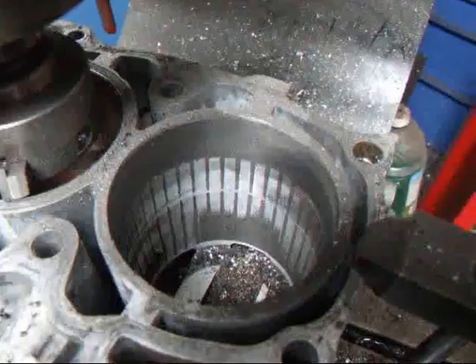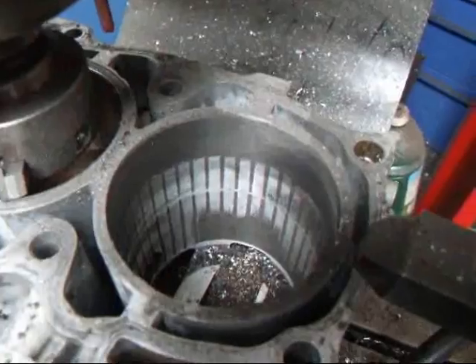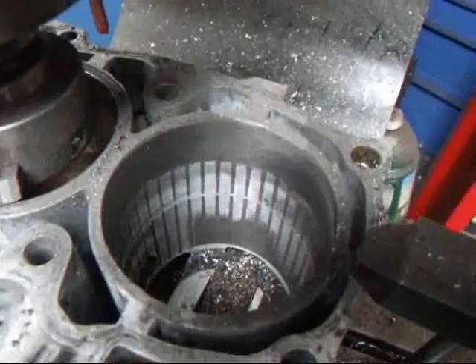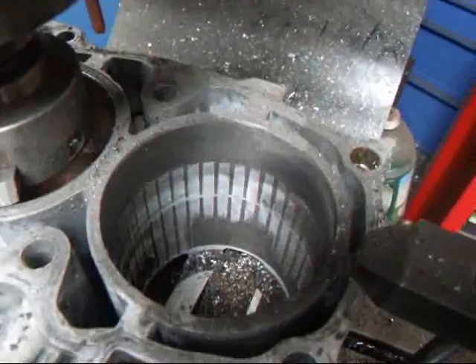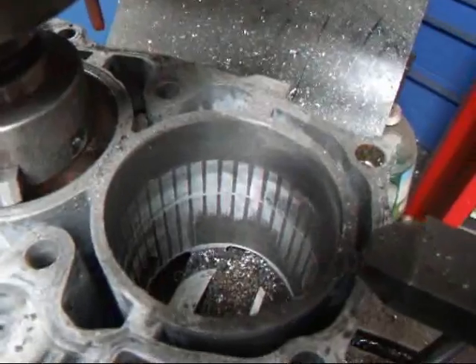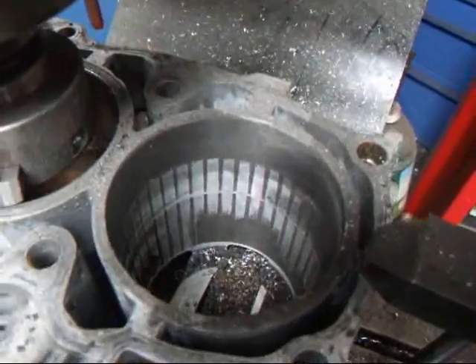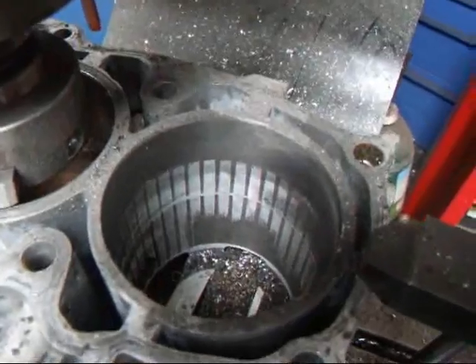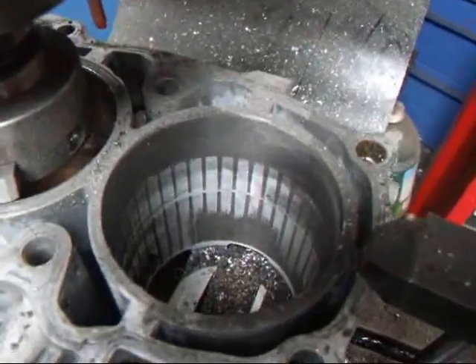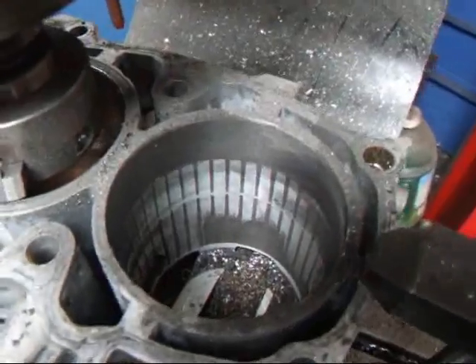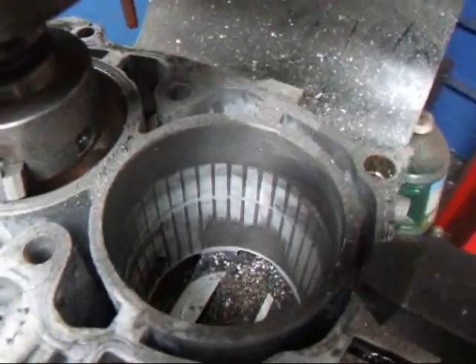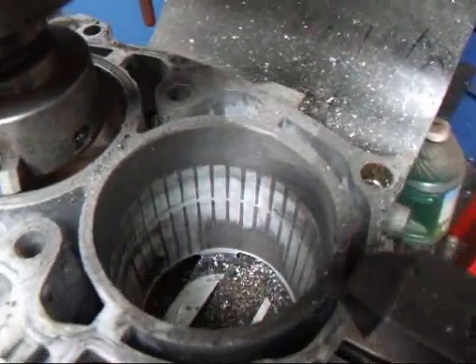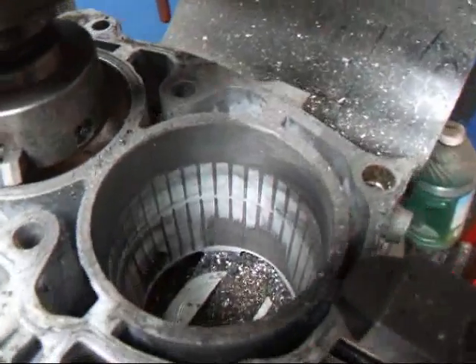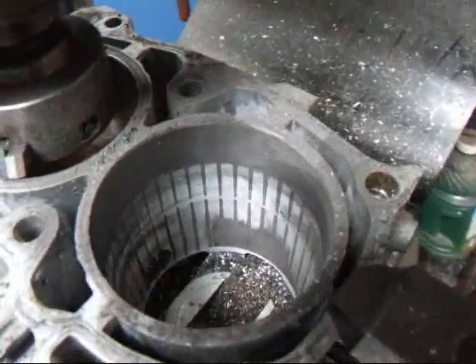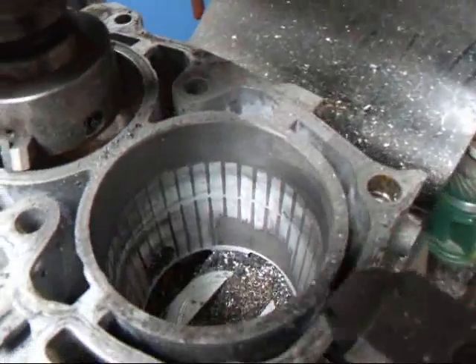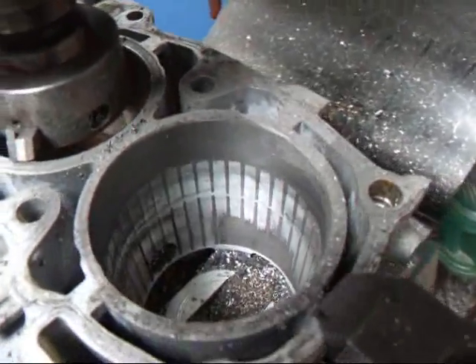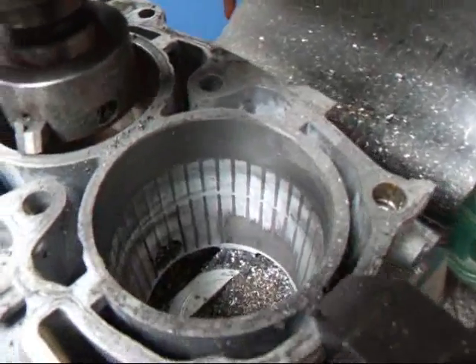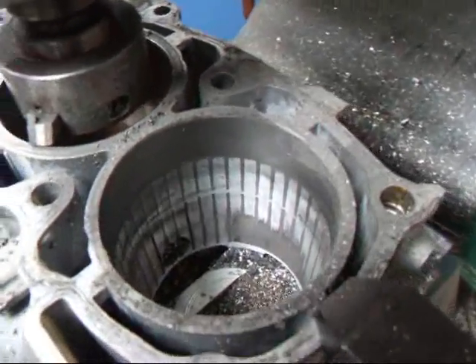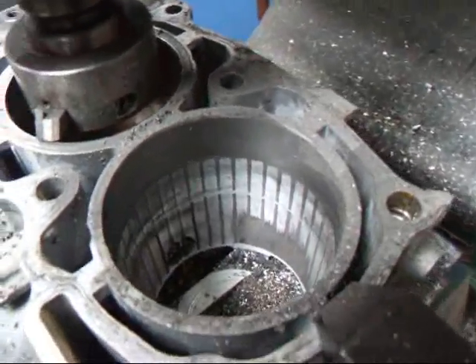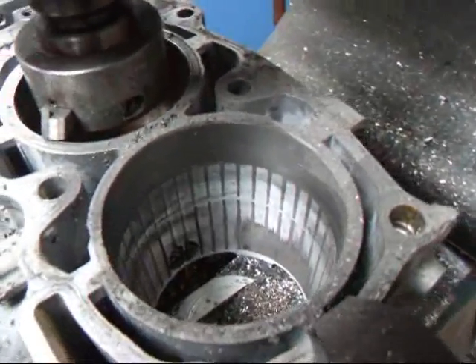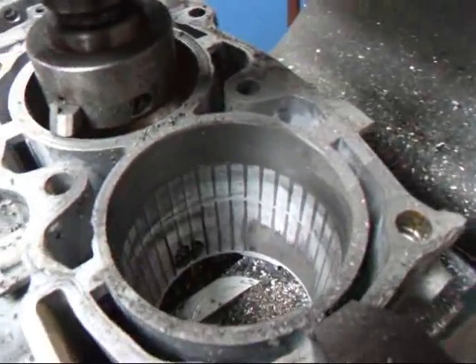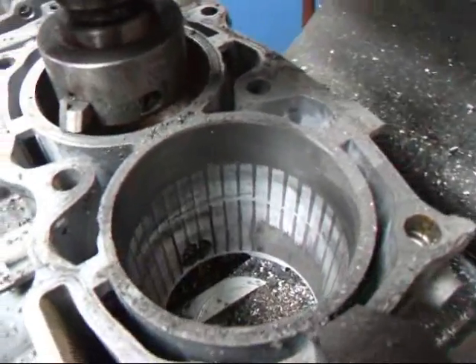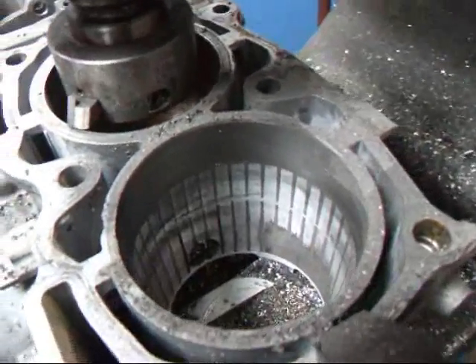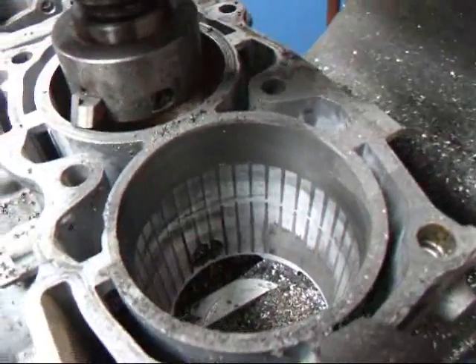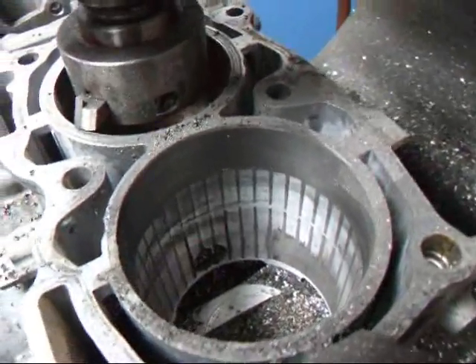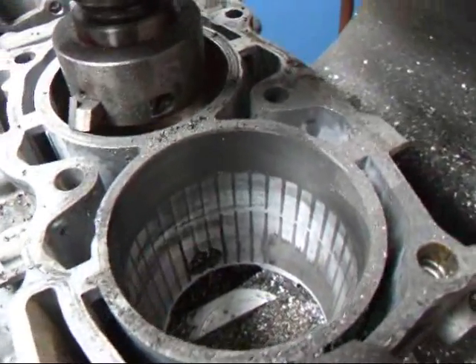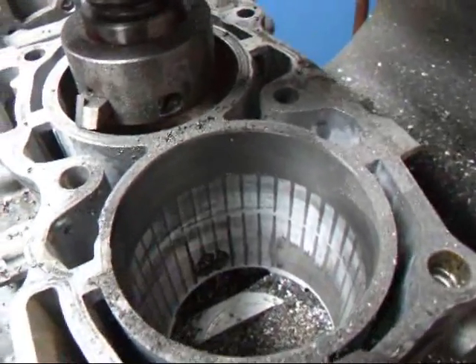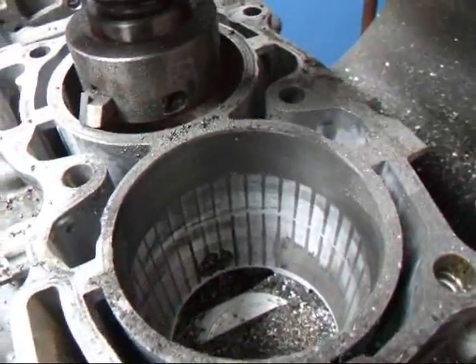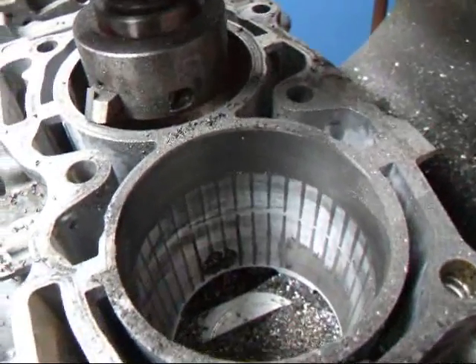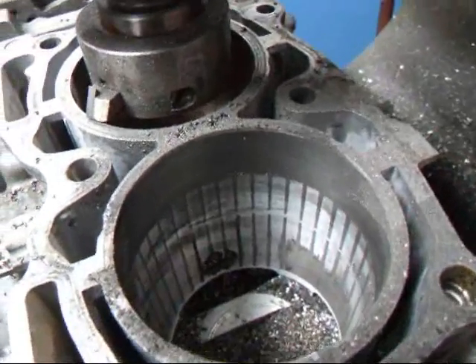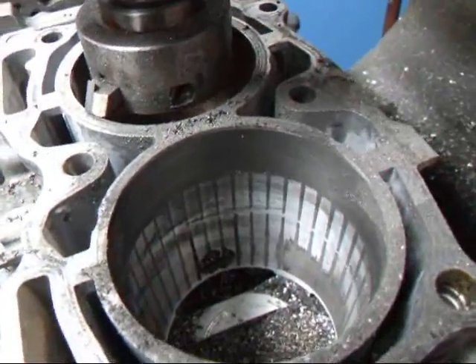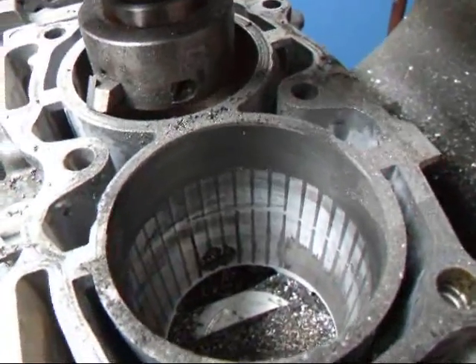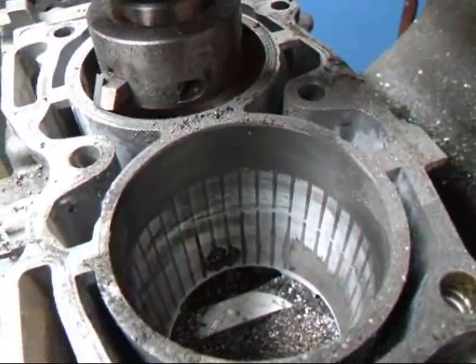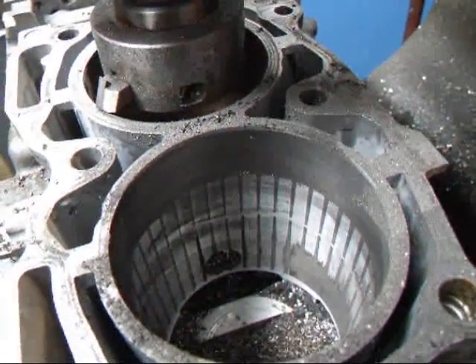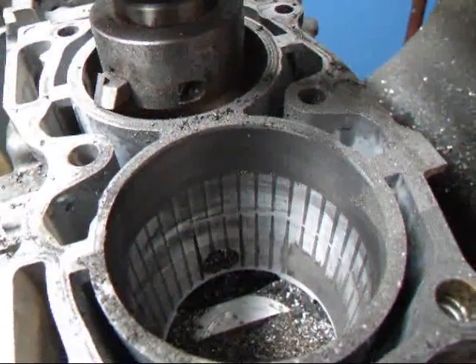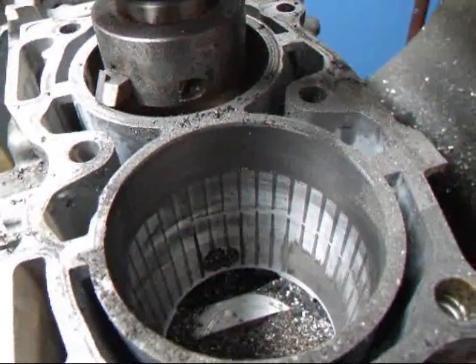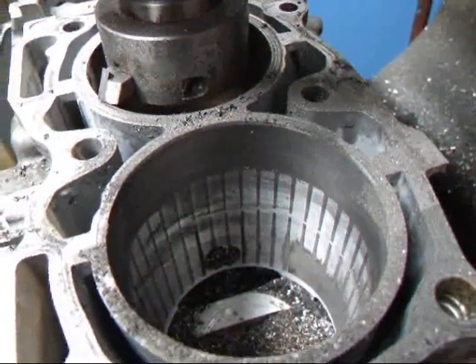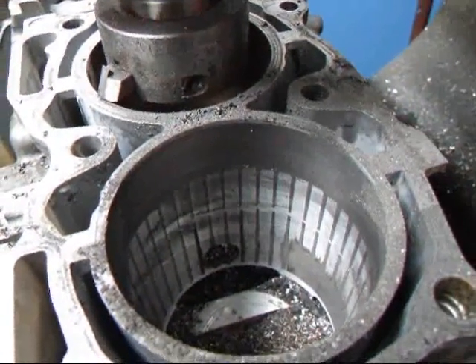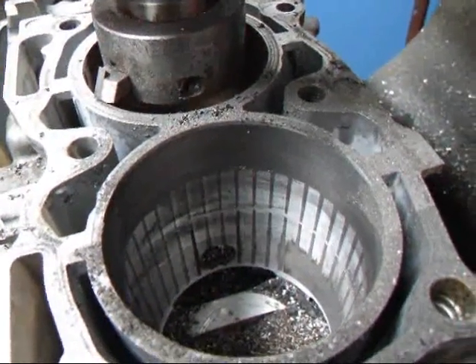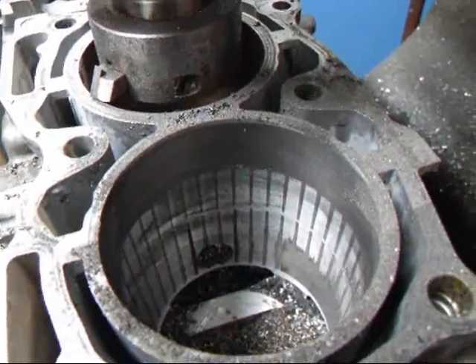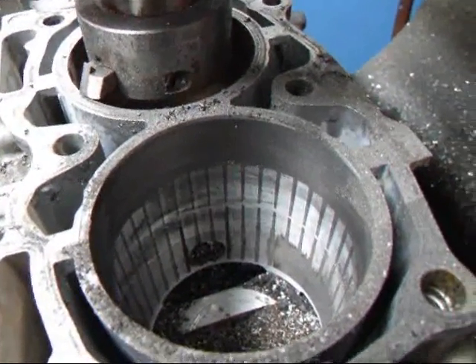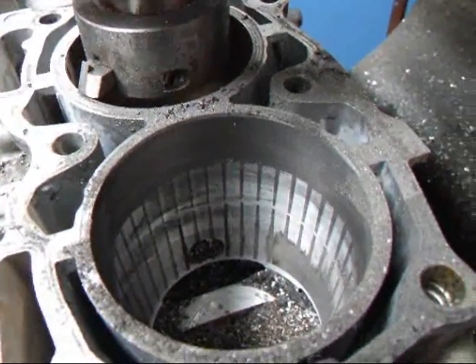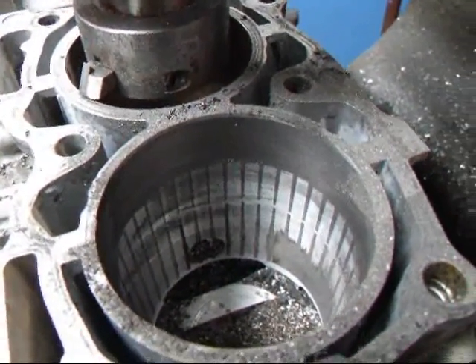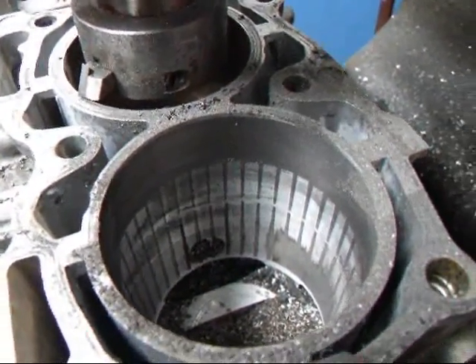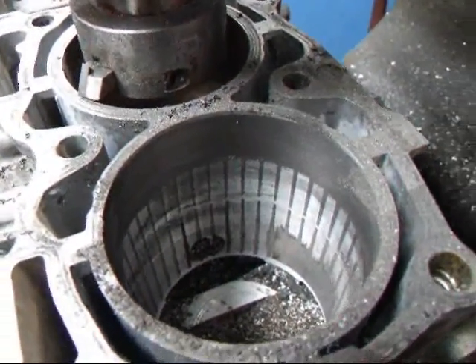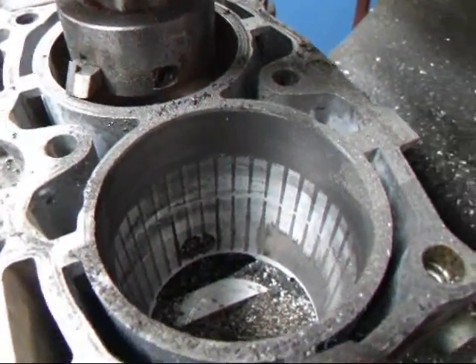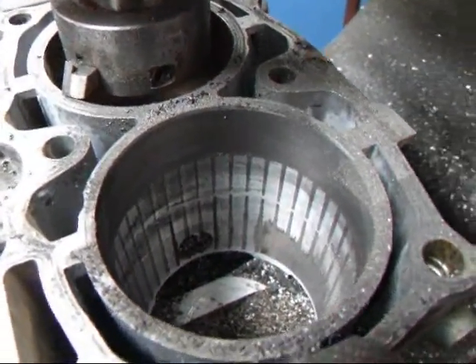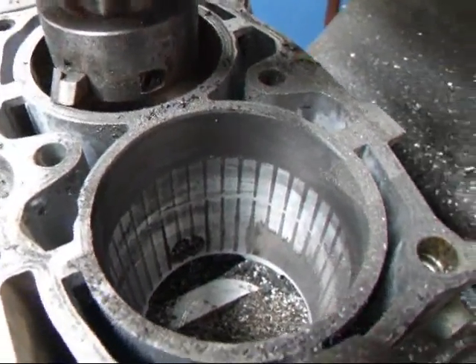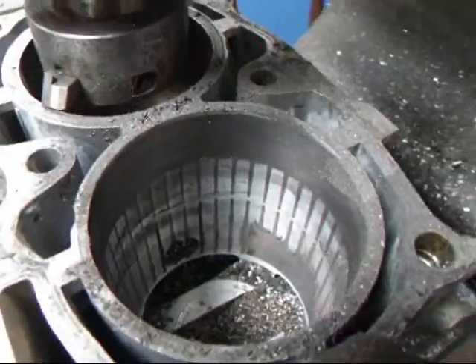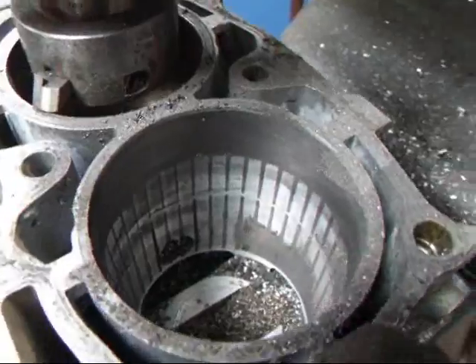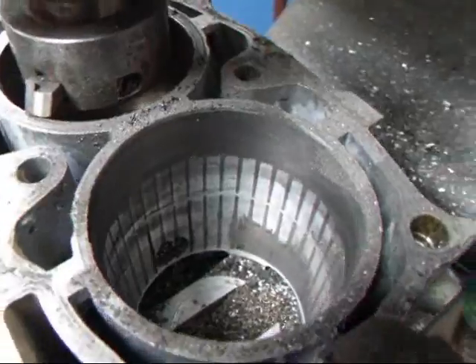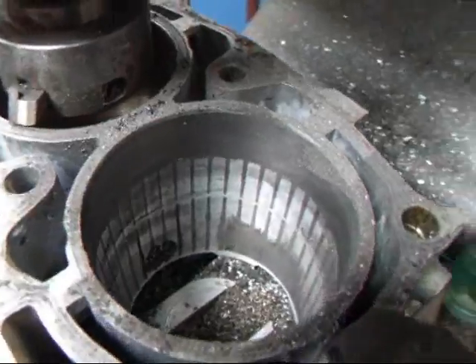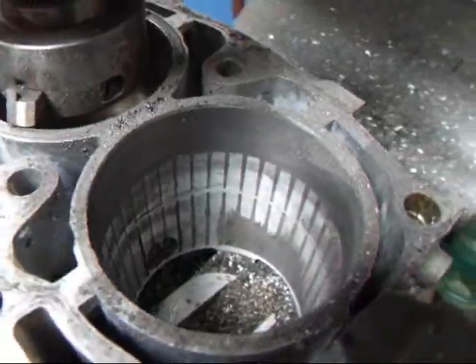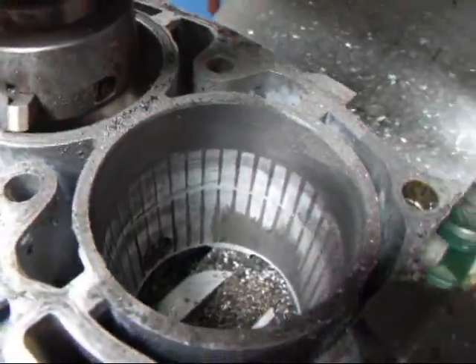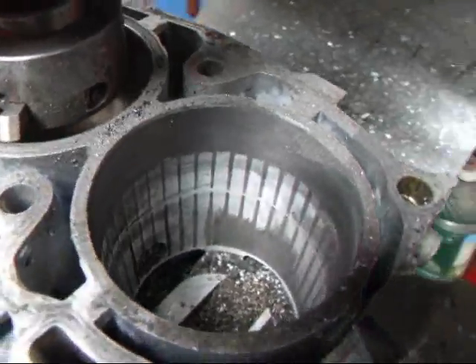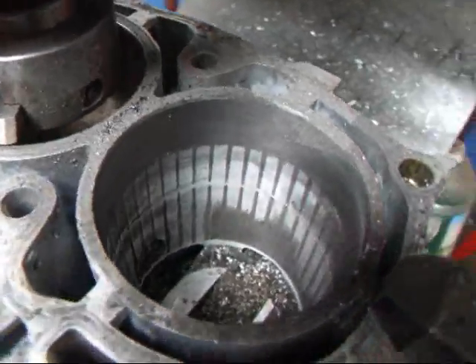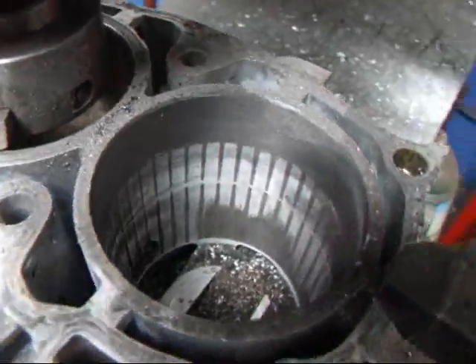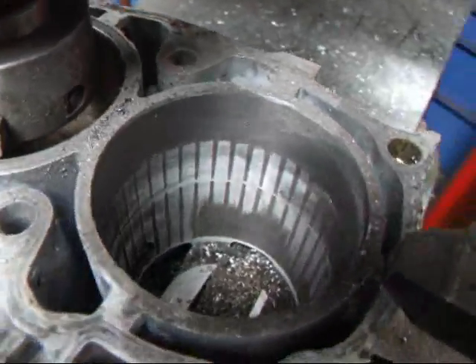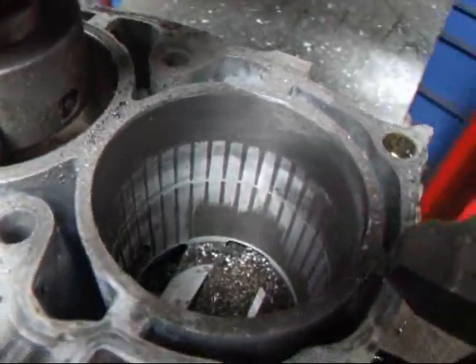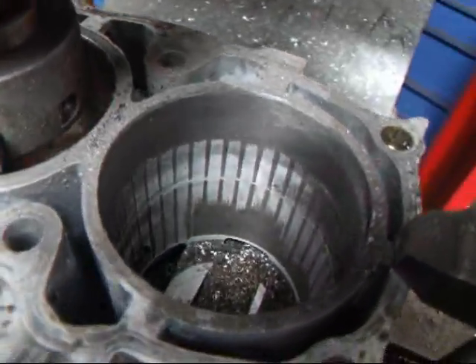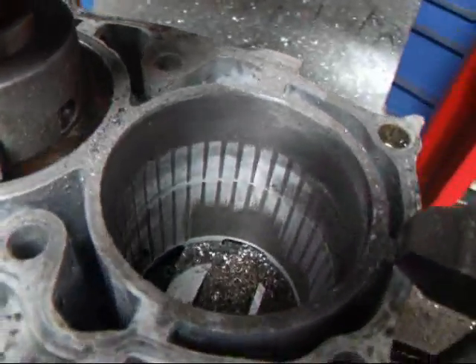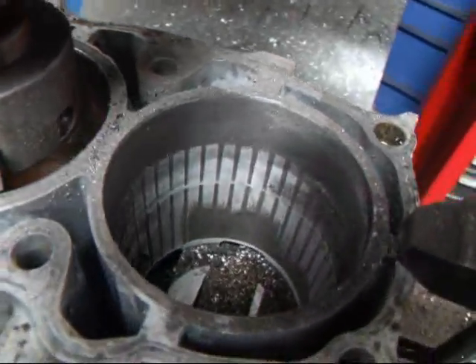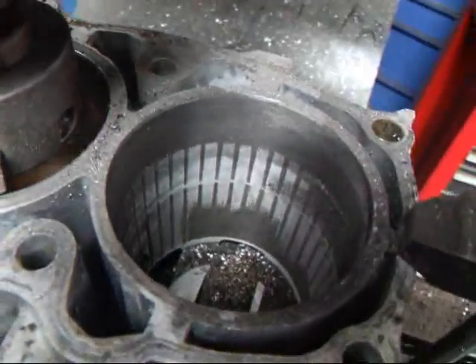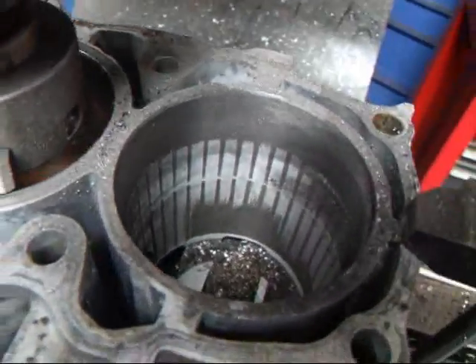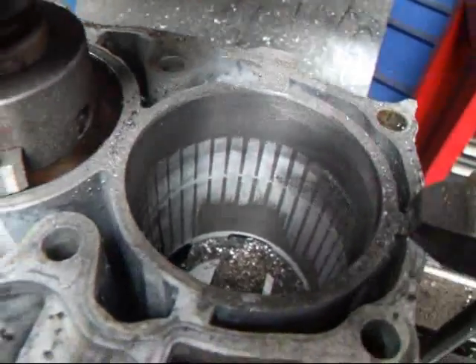I made the first 200 thousandths cut and as you can see we've got most of the original cylinder bore out. There's still a little bit left.